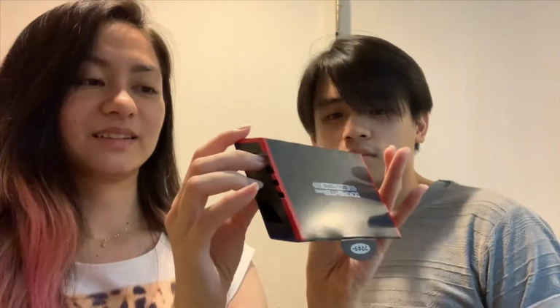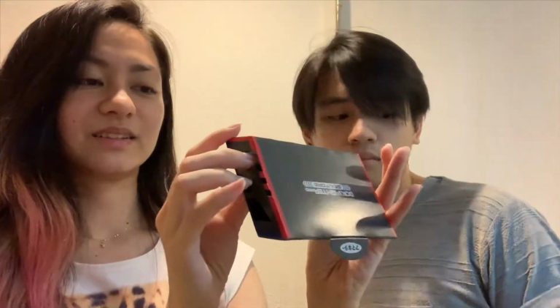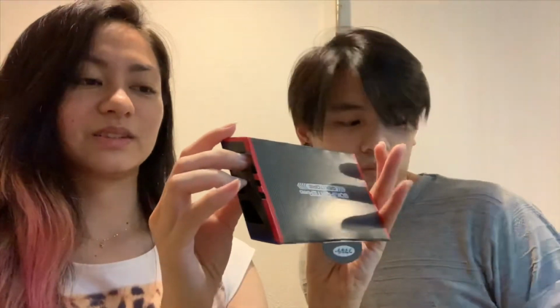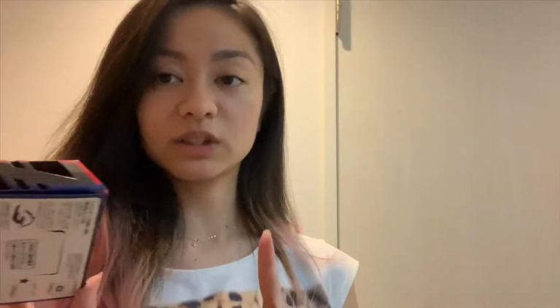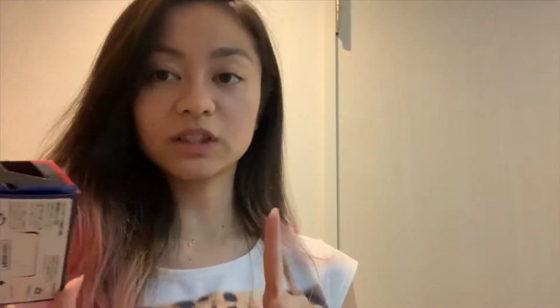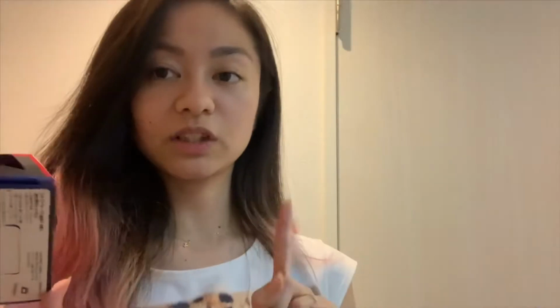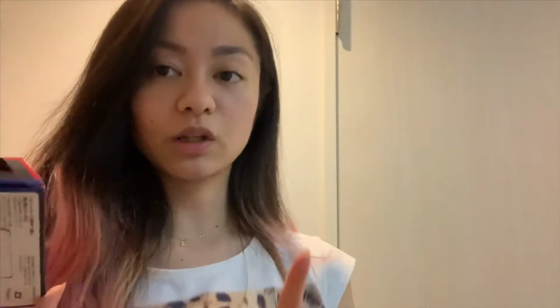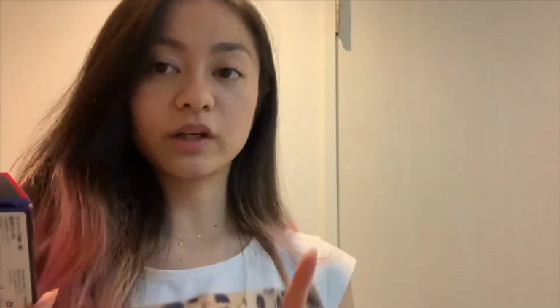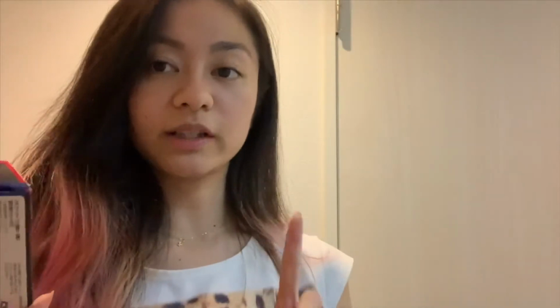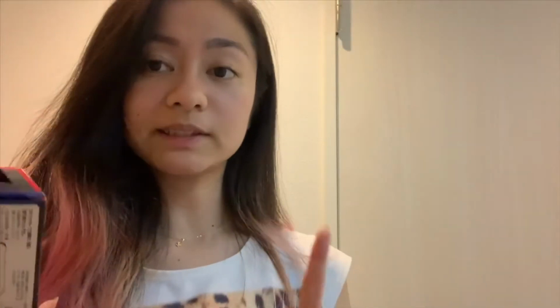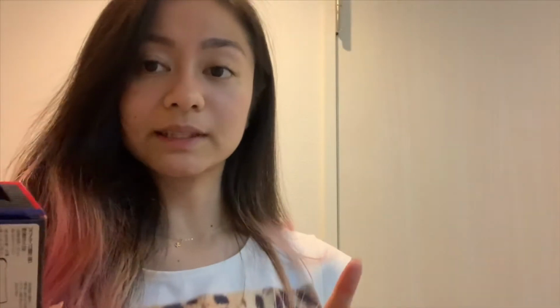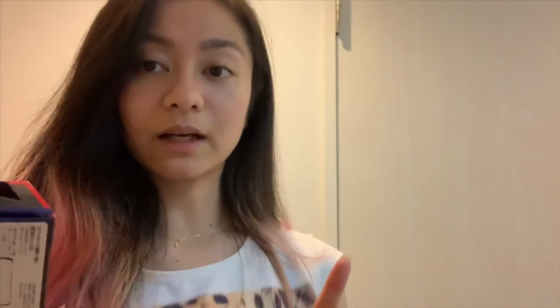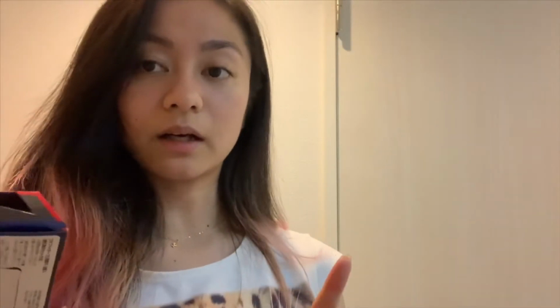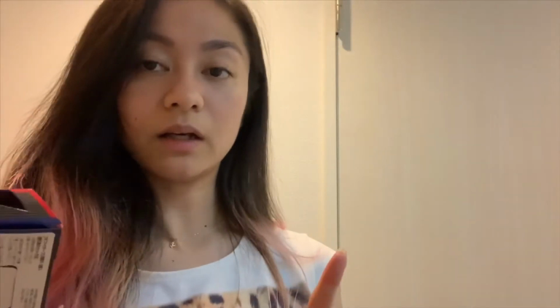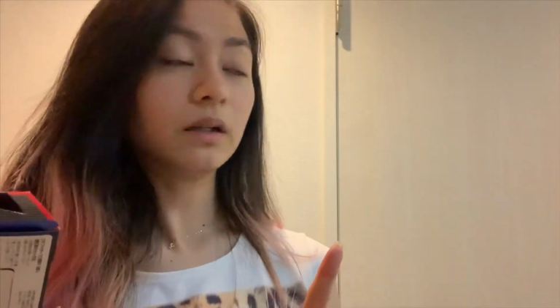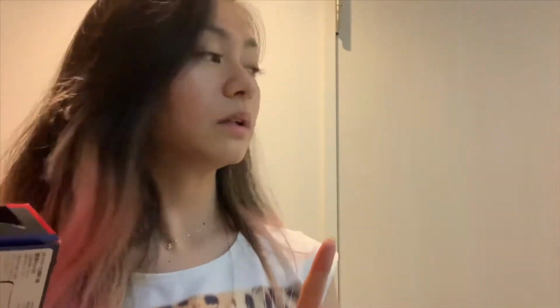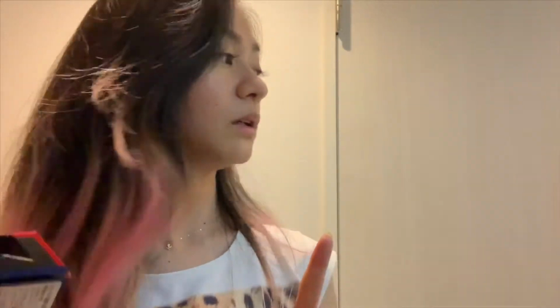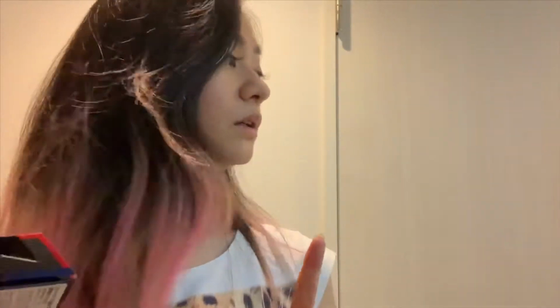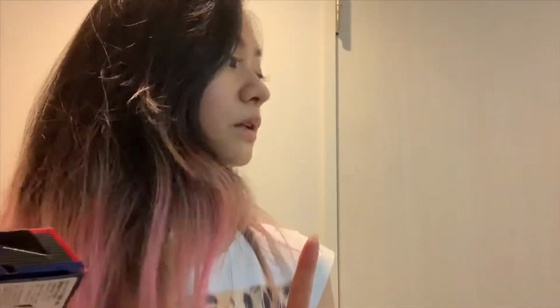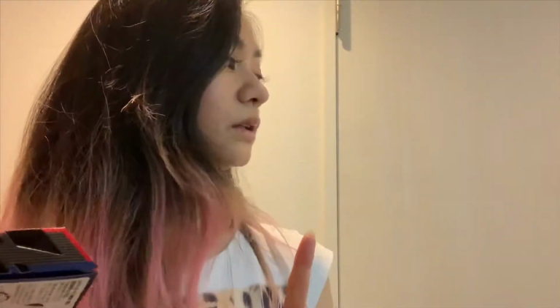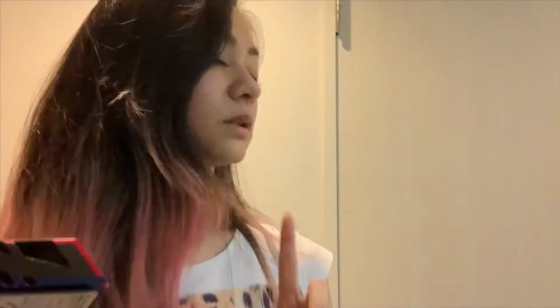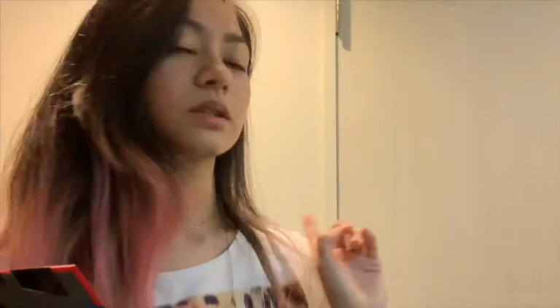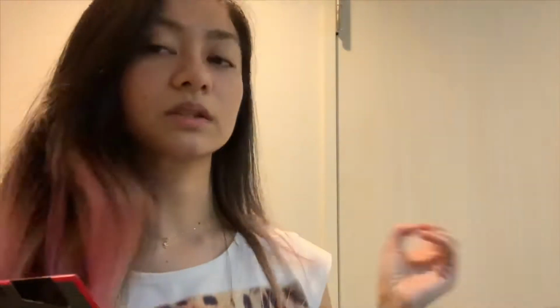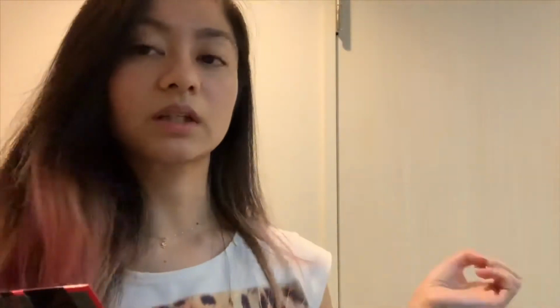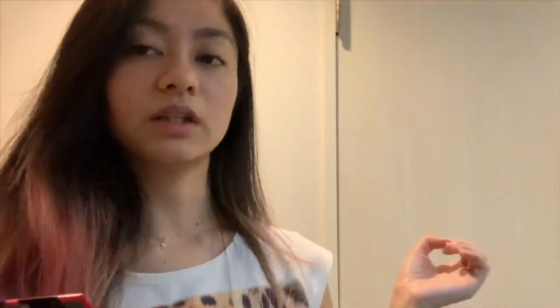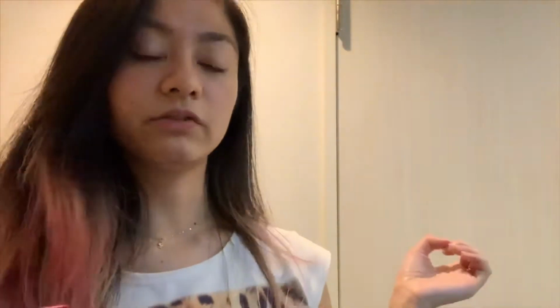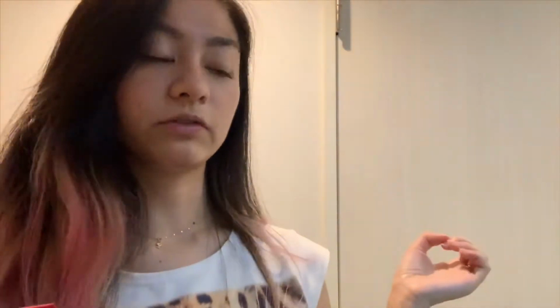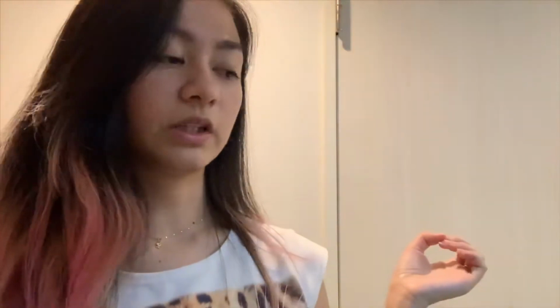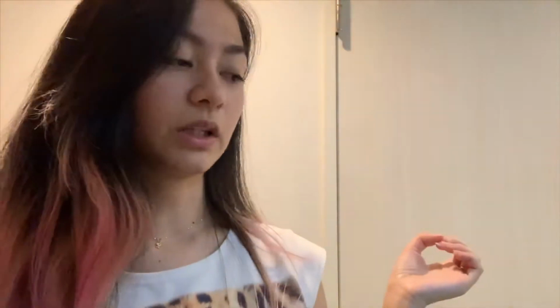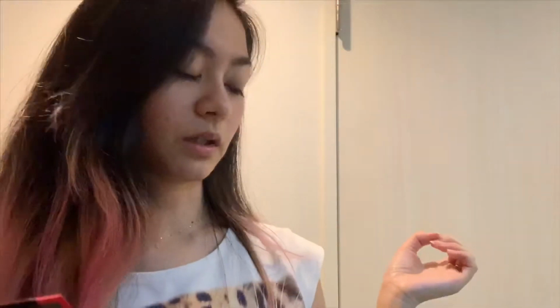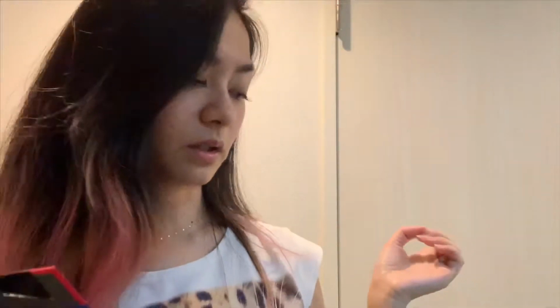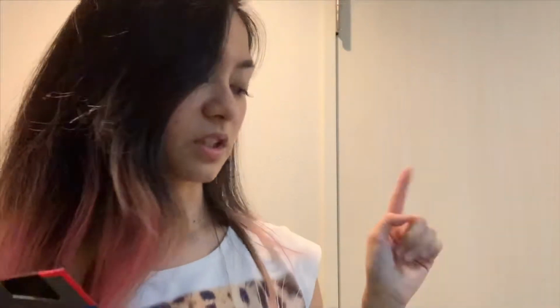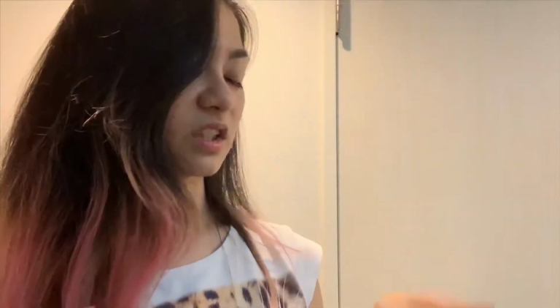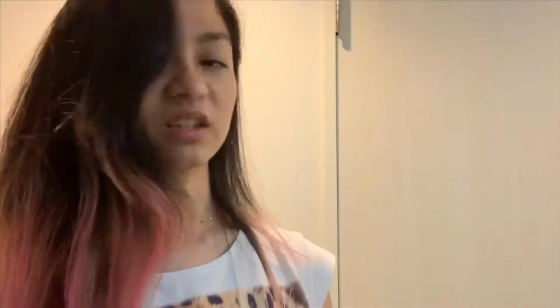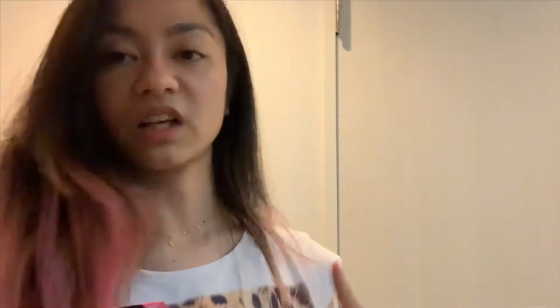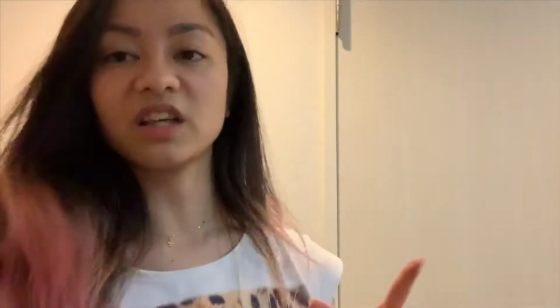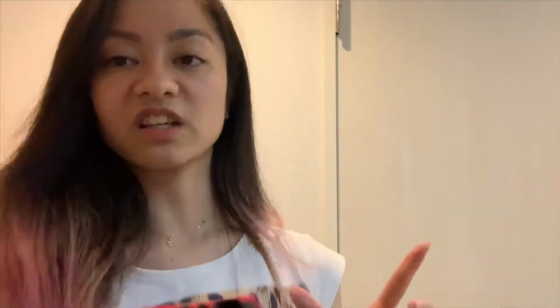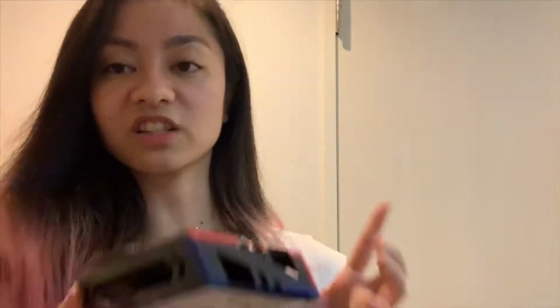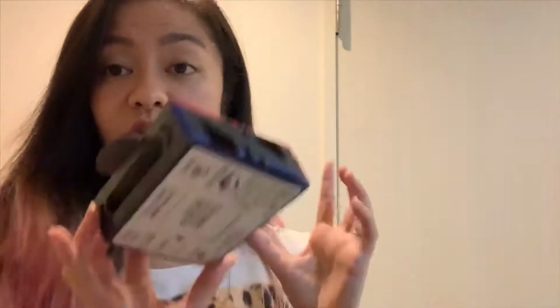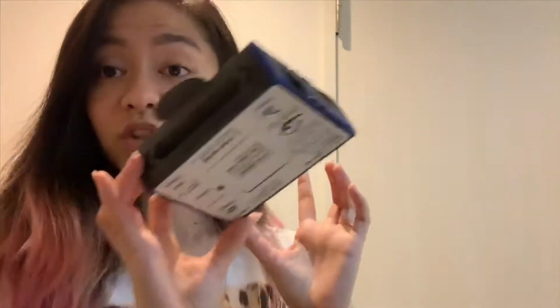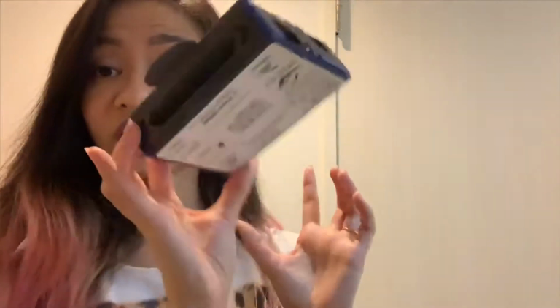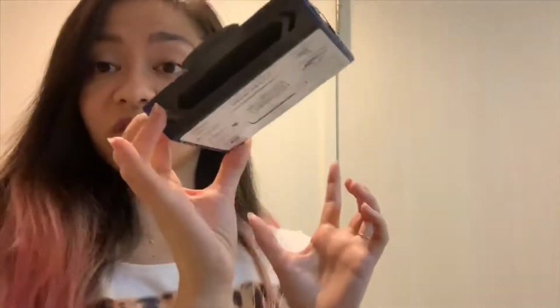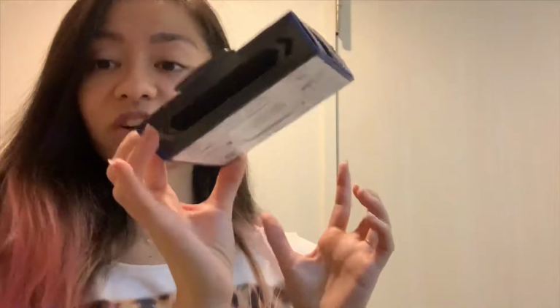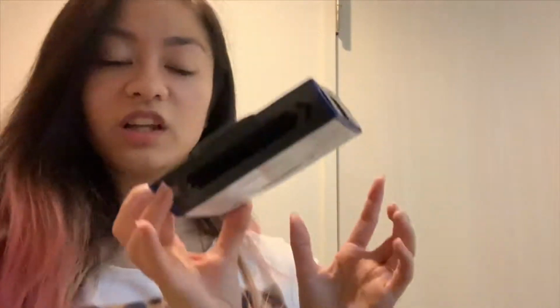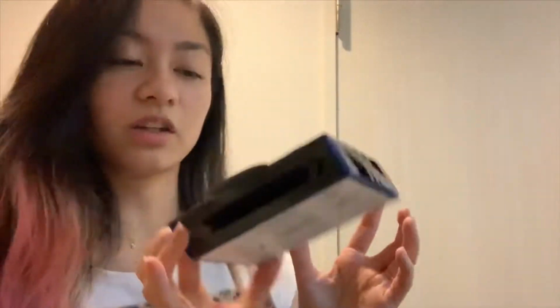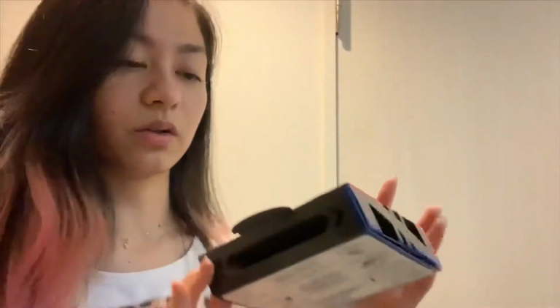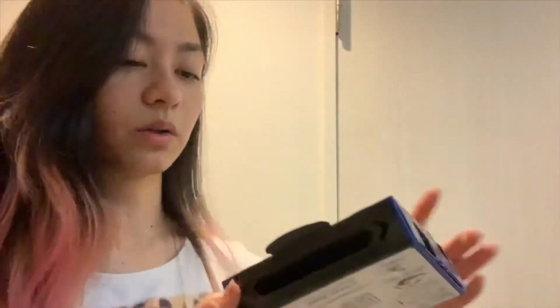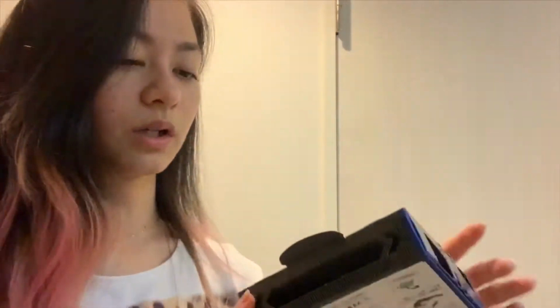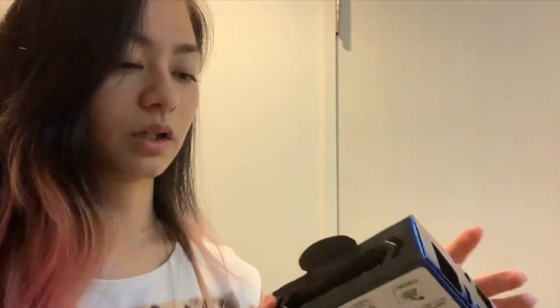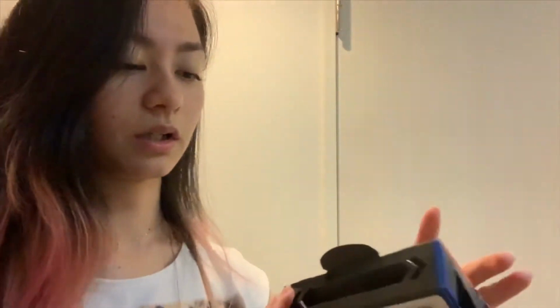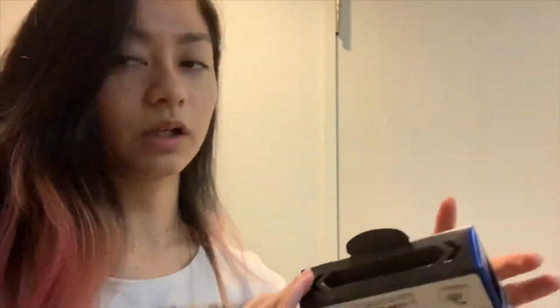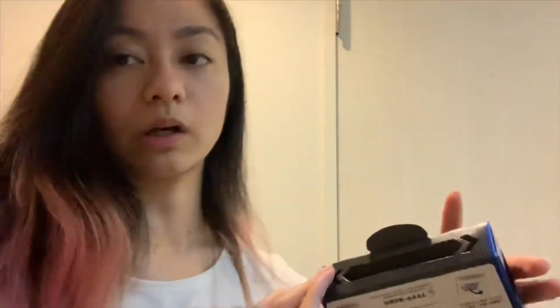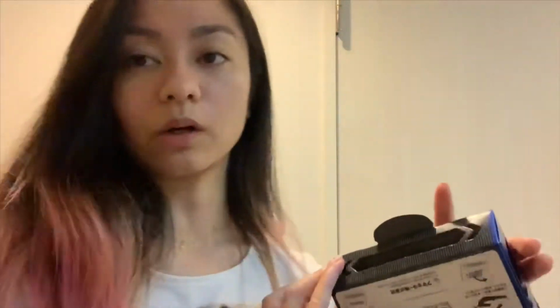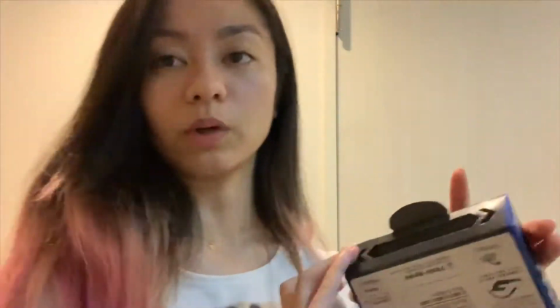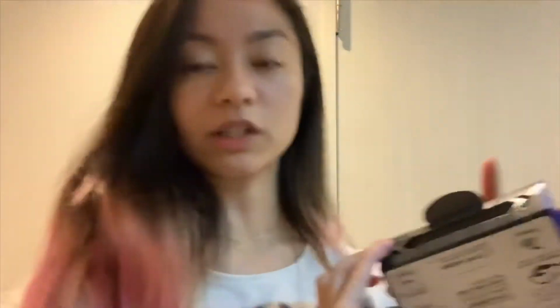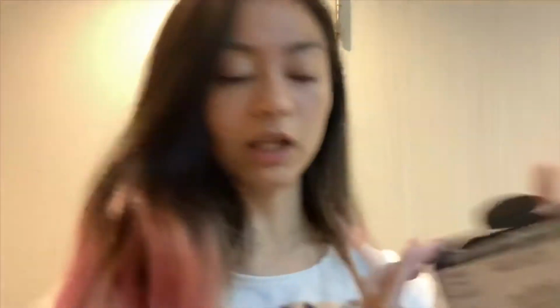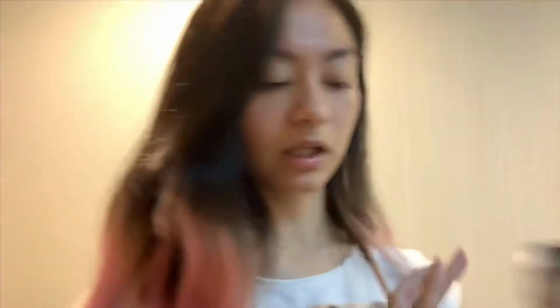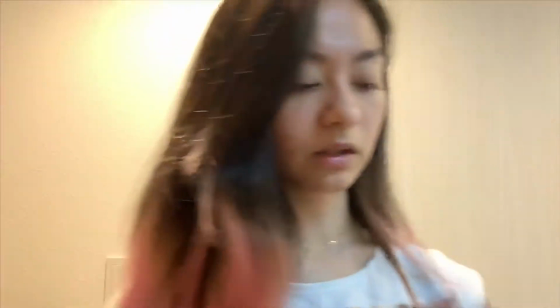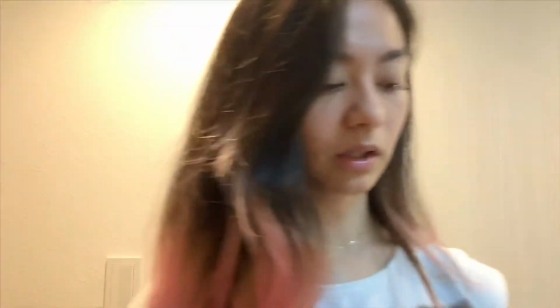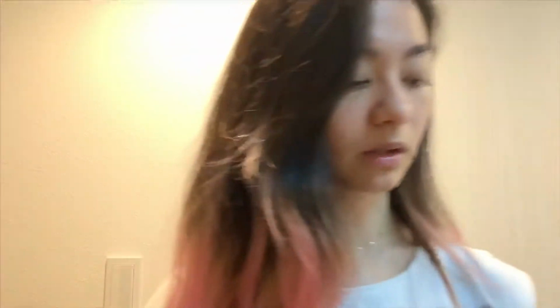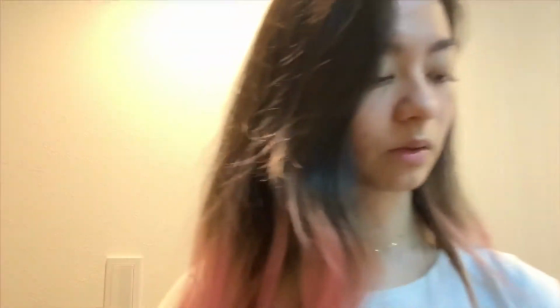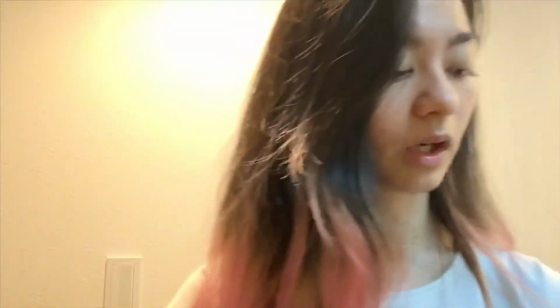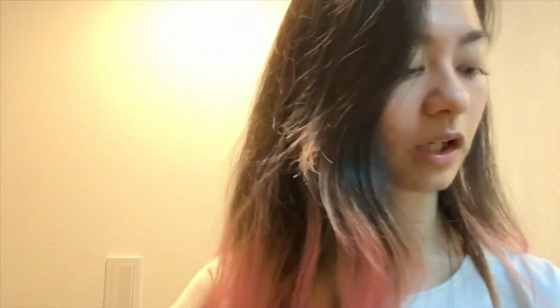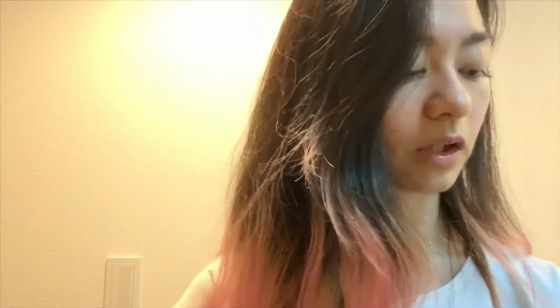One goes in the bathroom, one in the living room, and one in the kitchen. So we're making three of these traps.